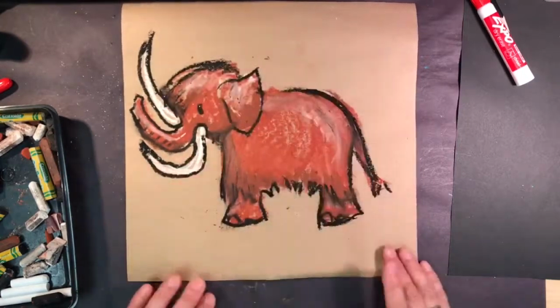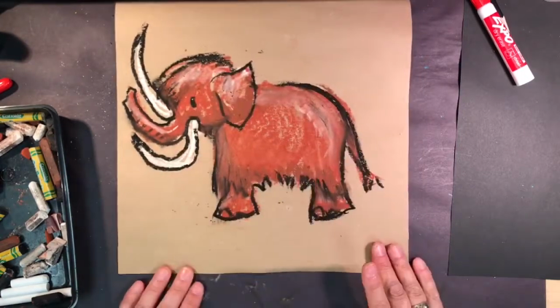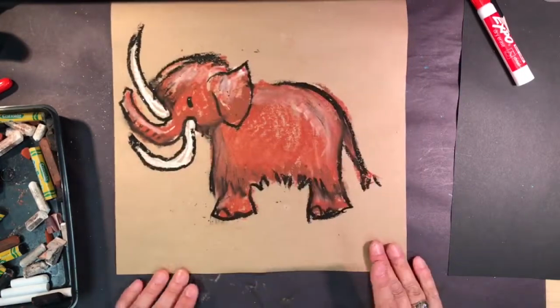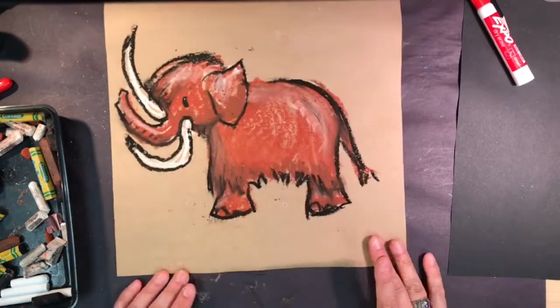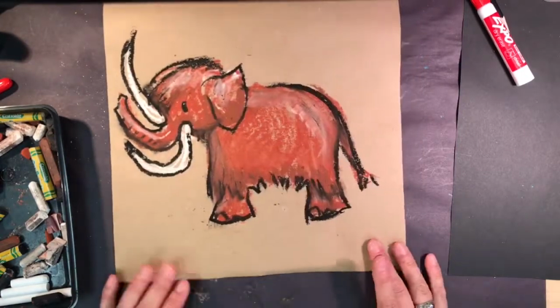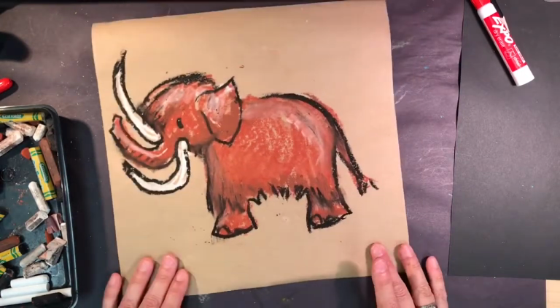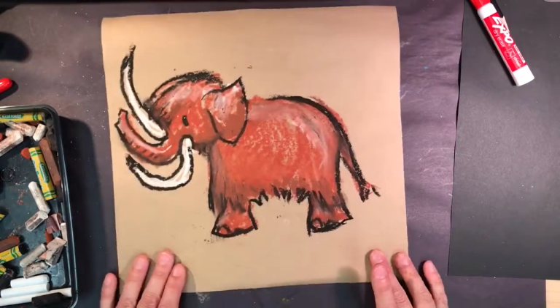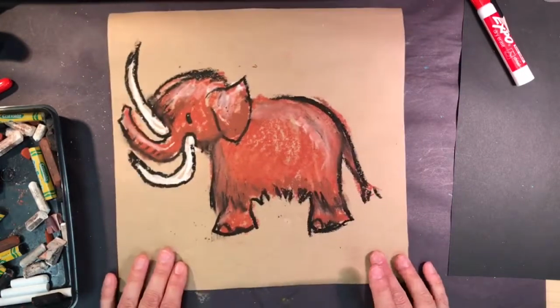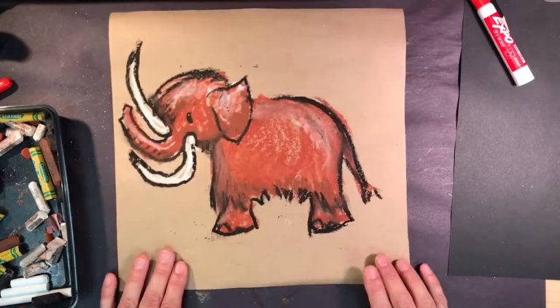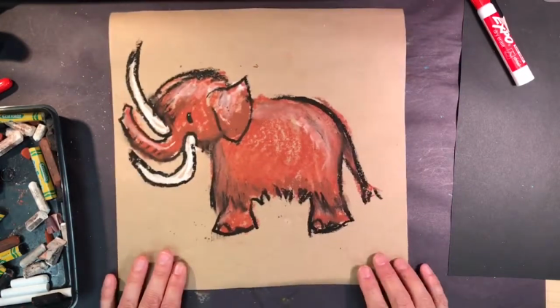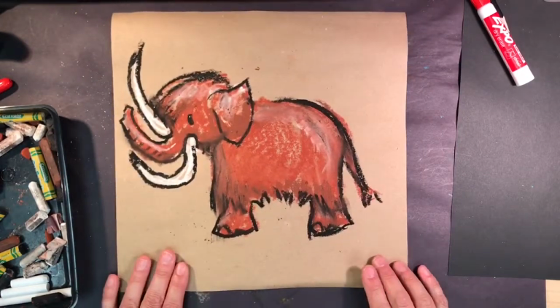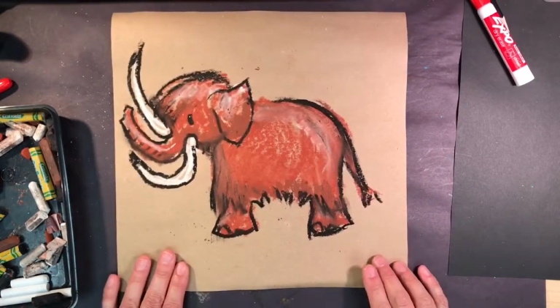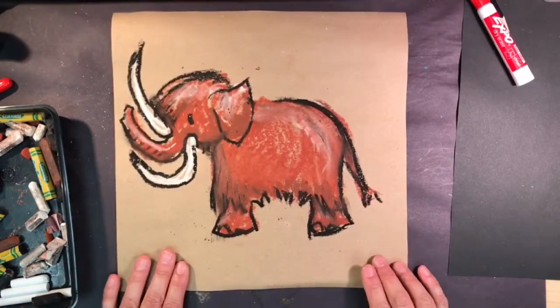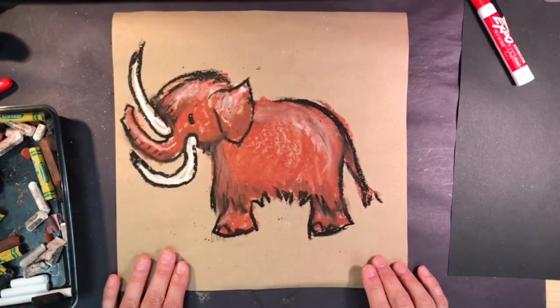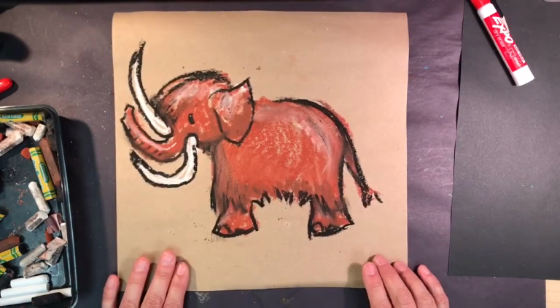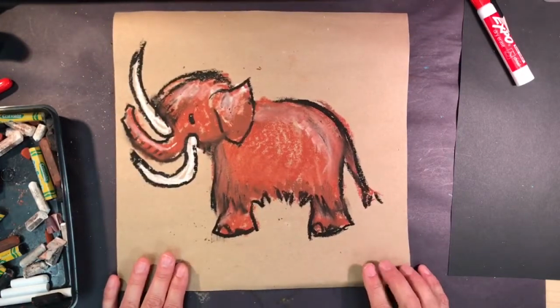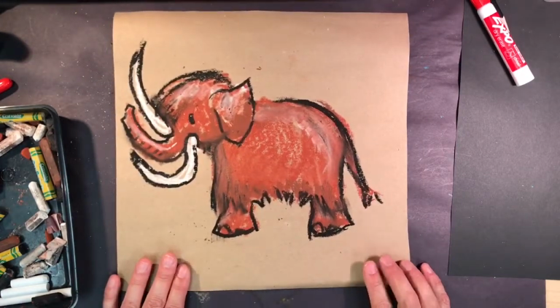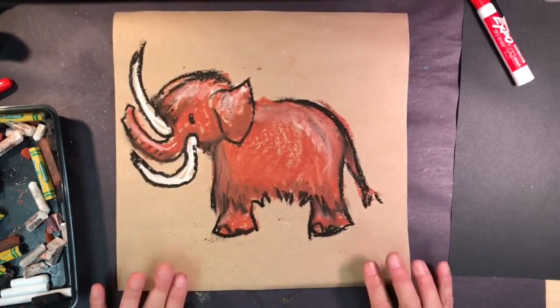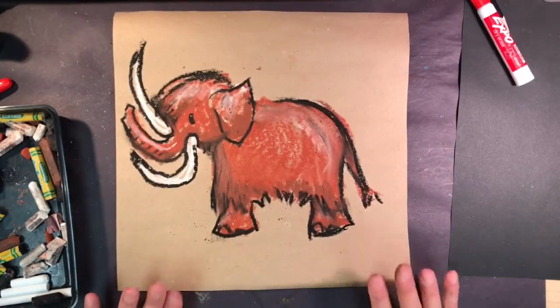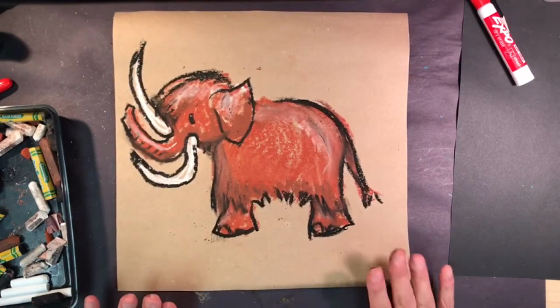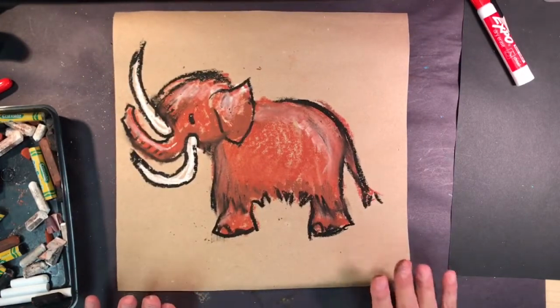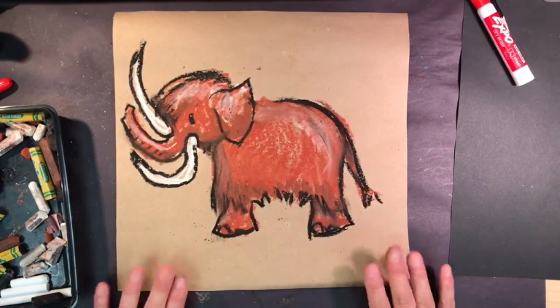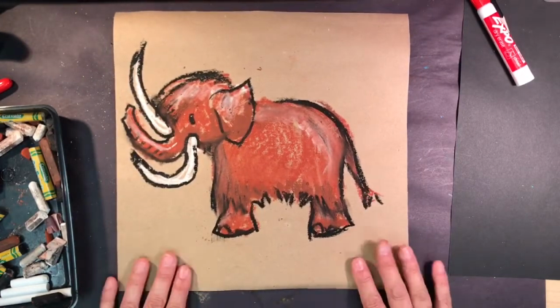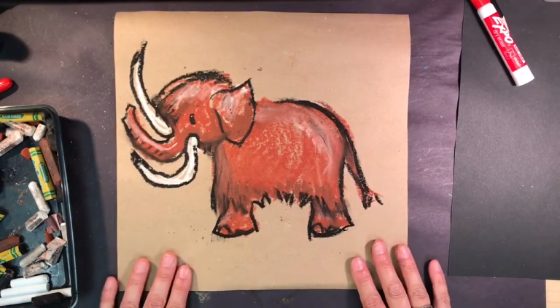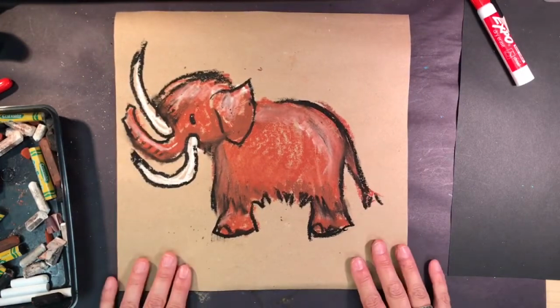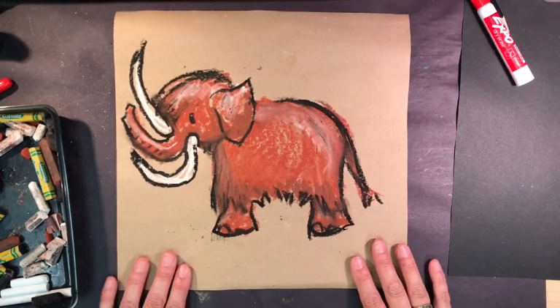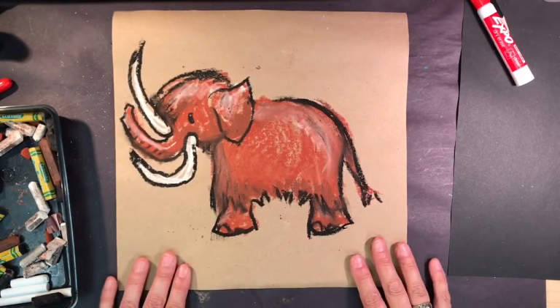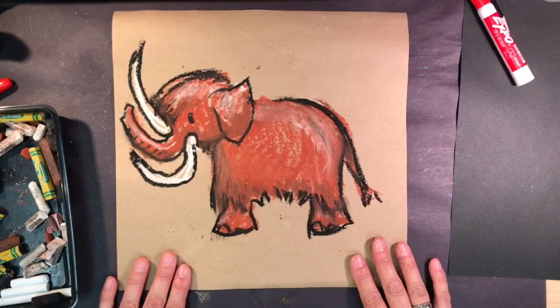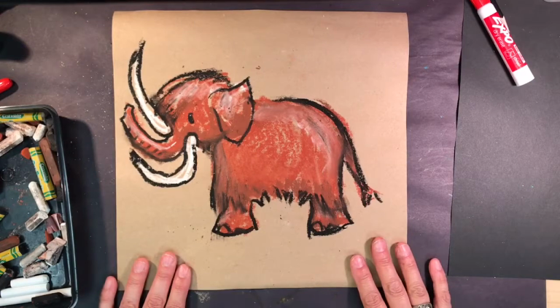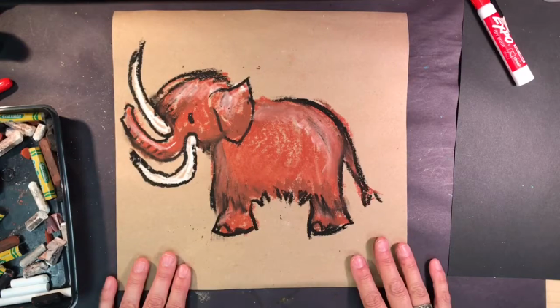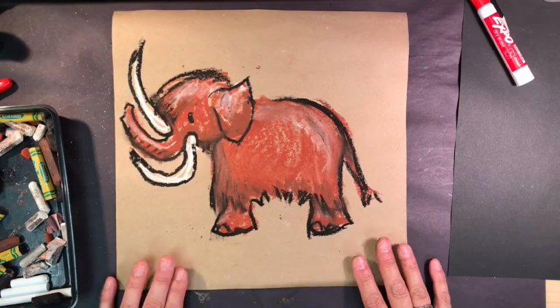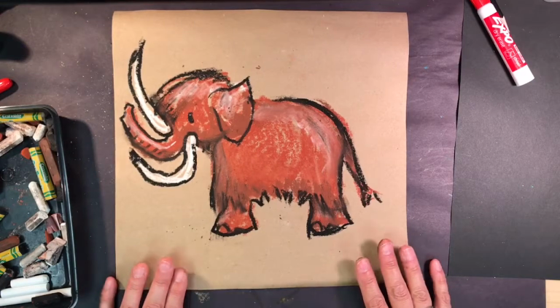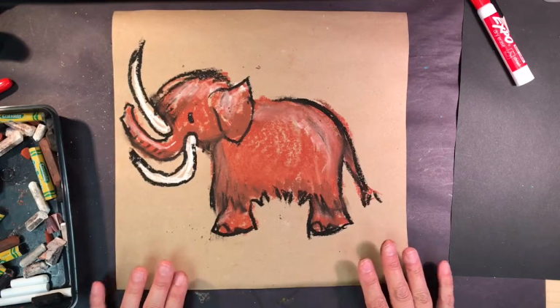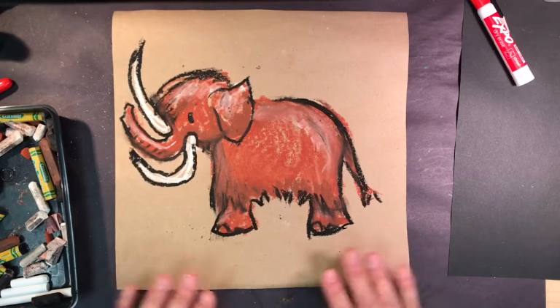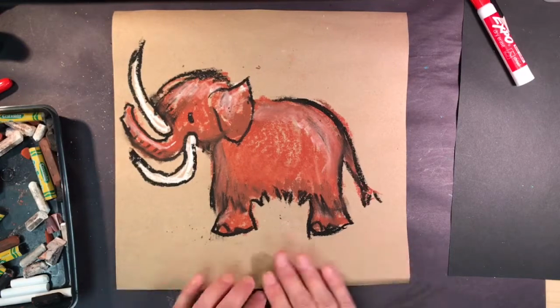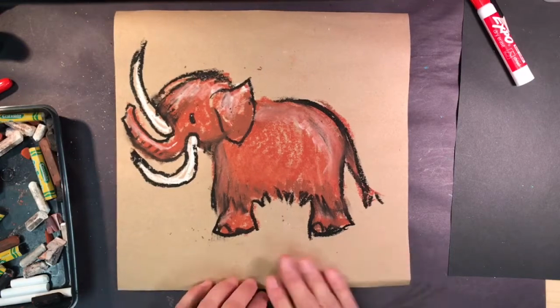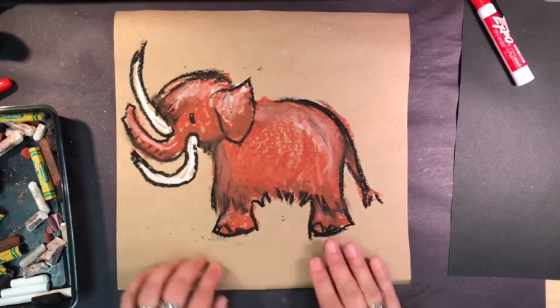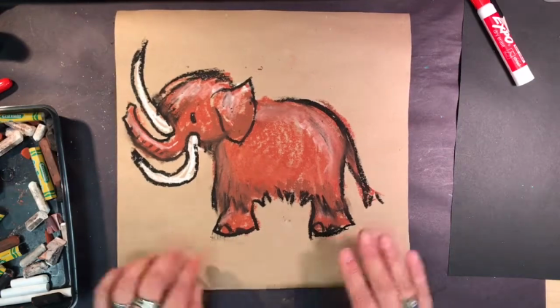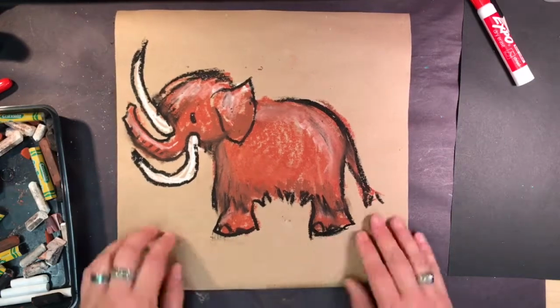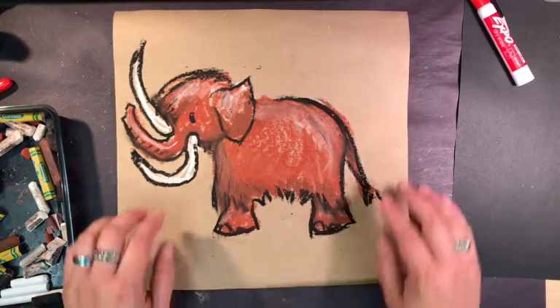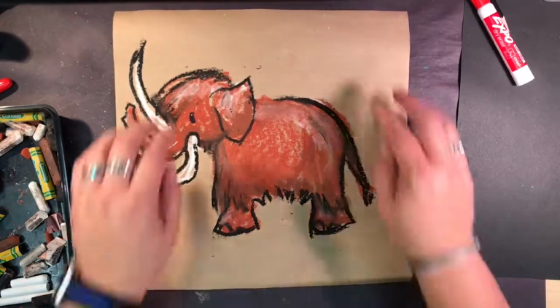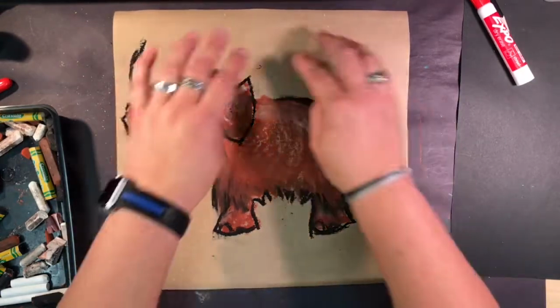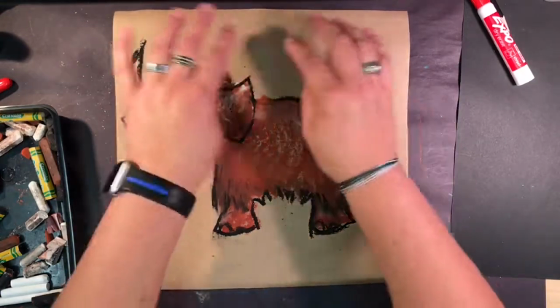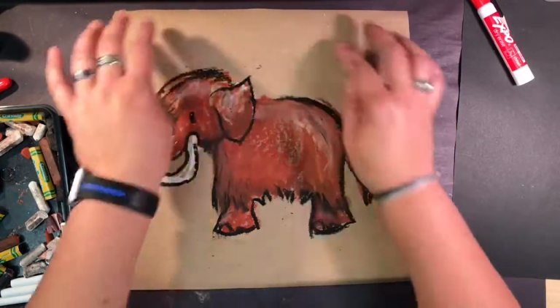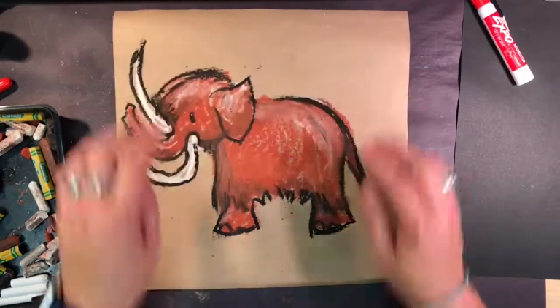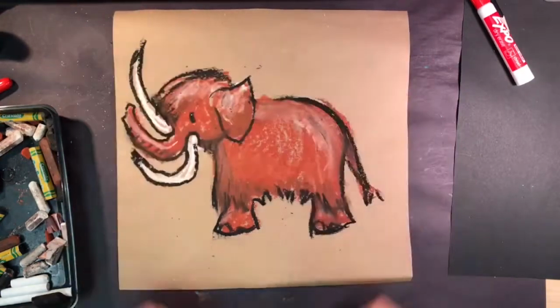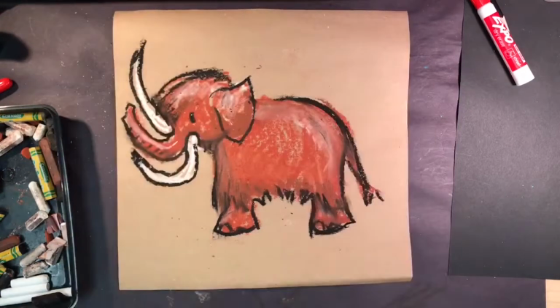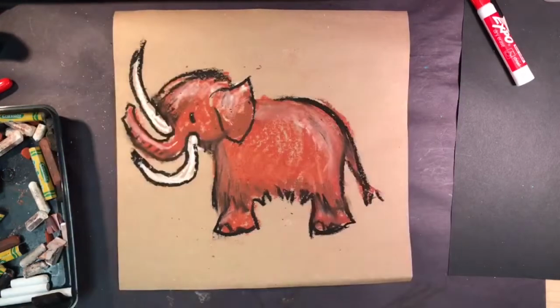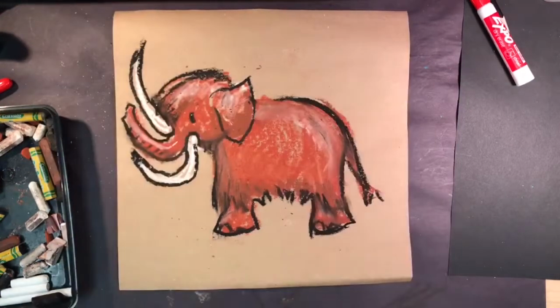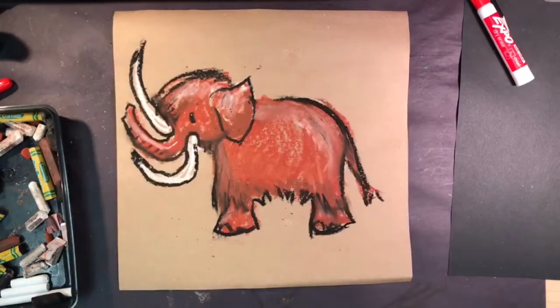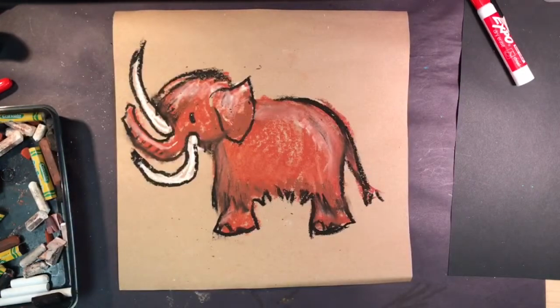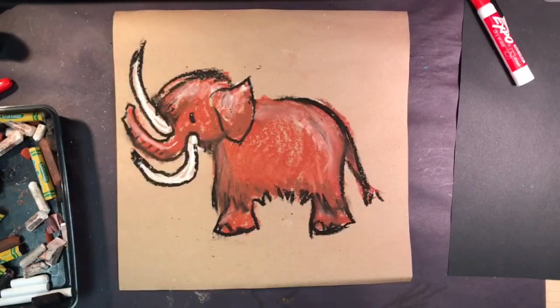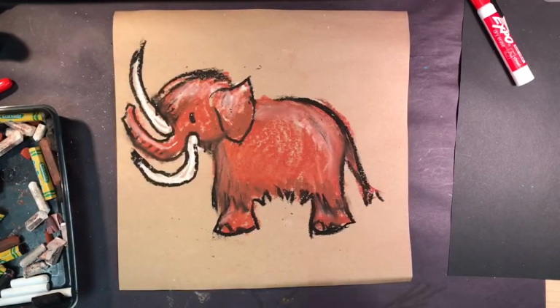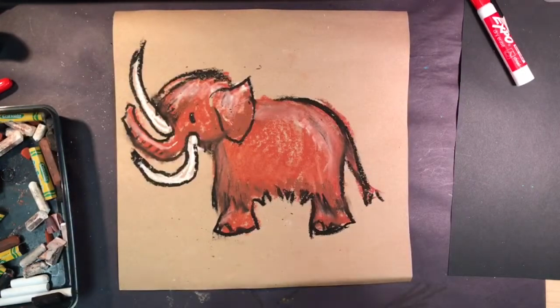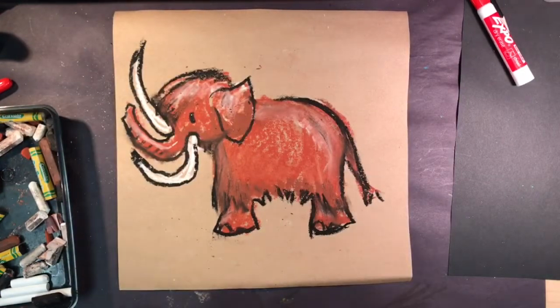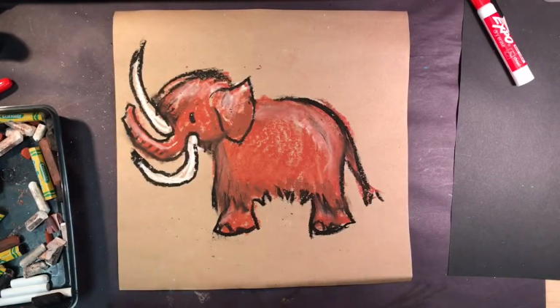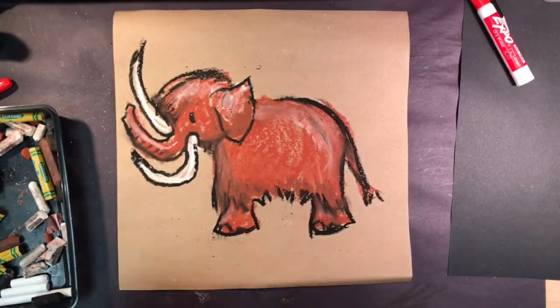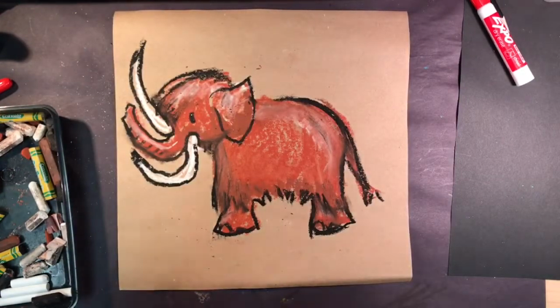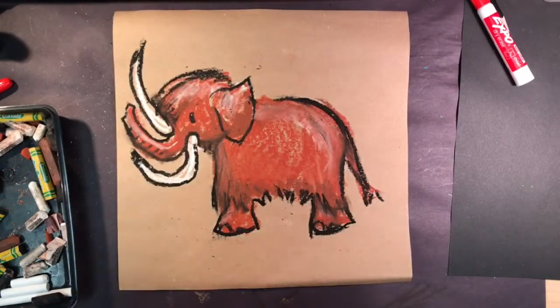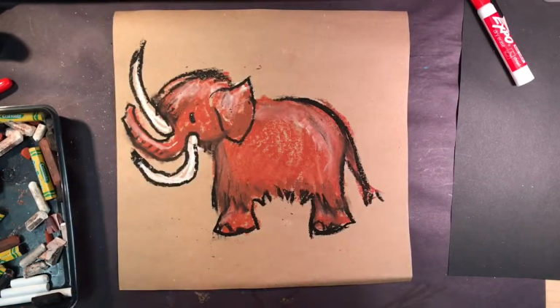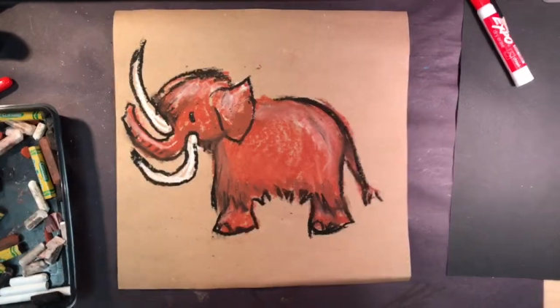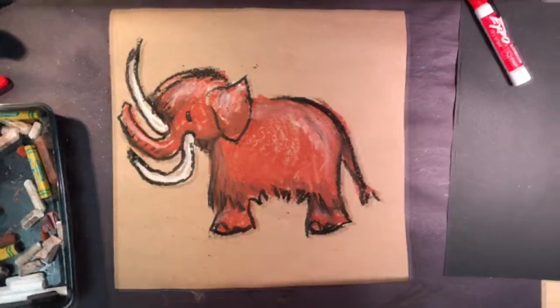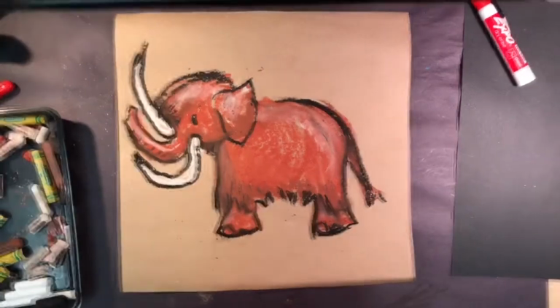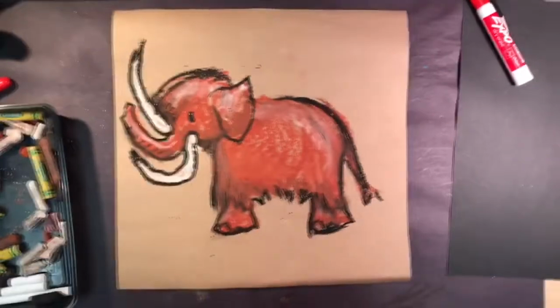So that is the beginning — this is my mammoth. You can add more decorations and designs around the edges. Thank you for stopping by.